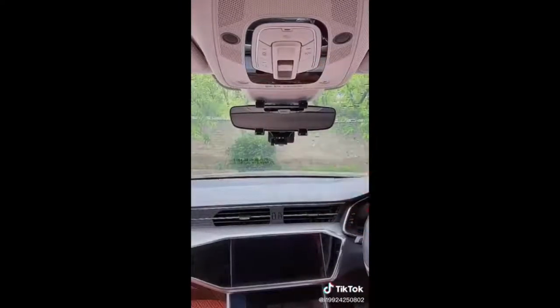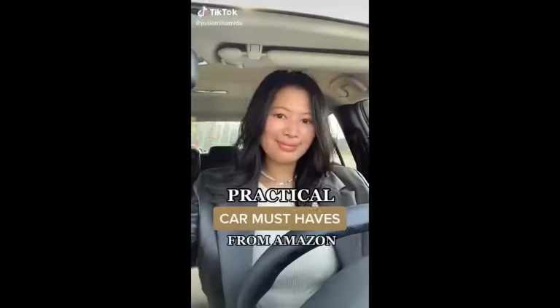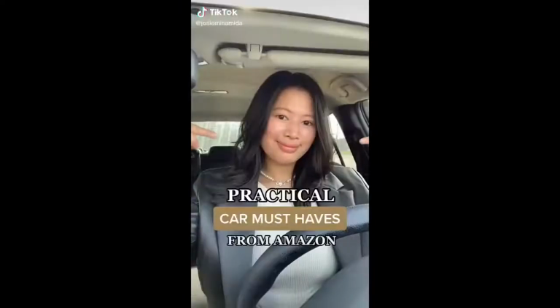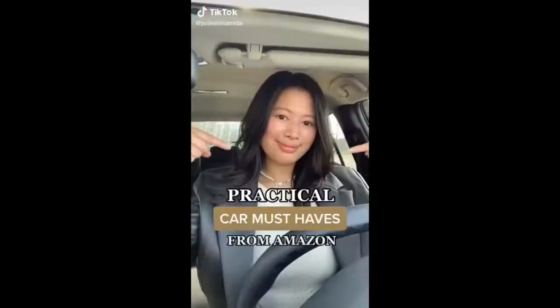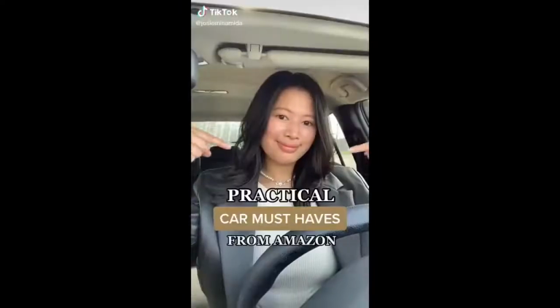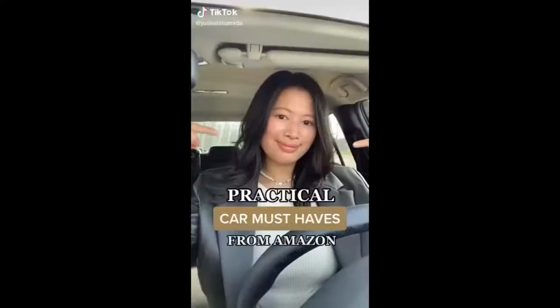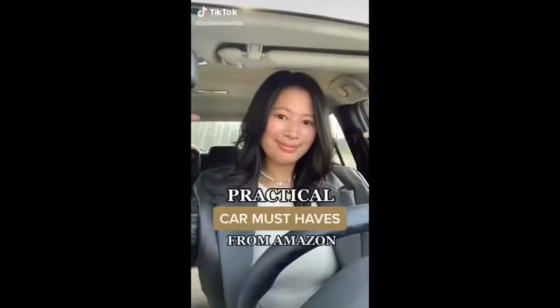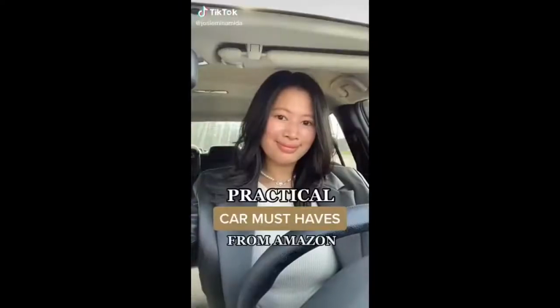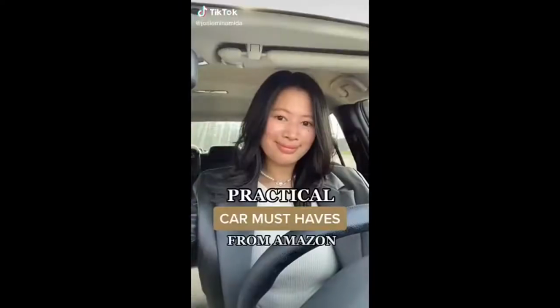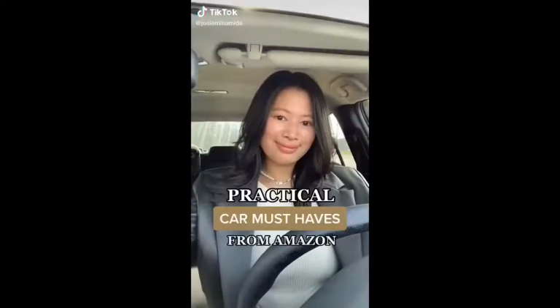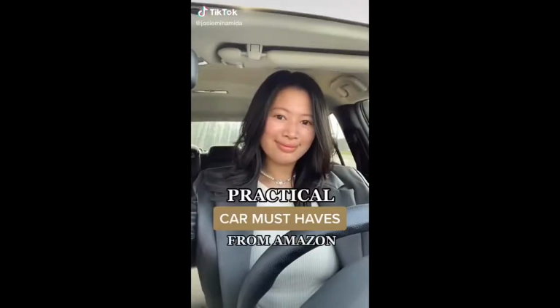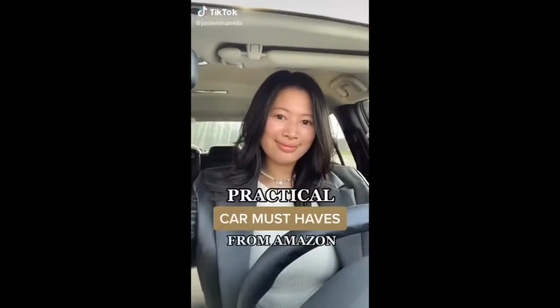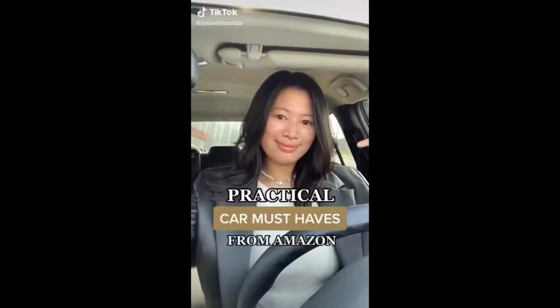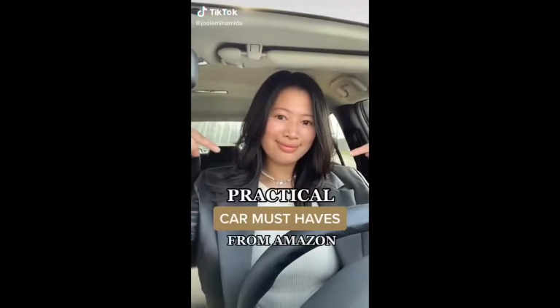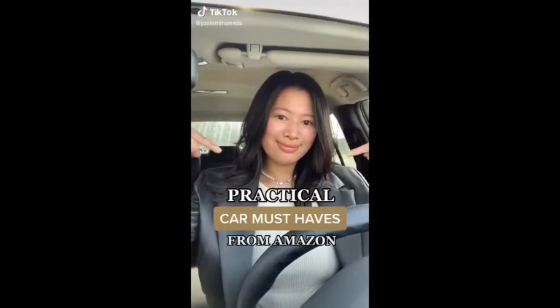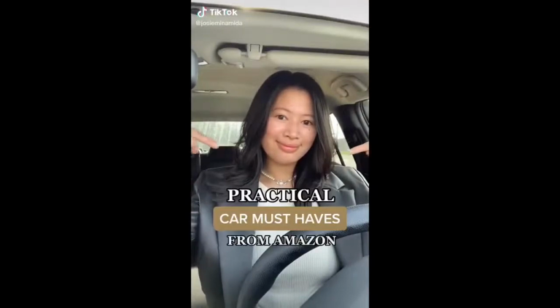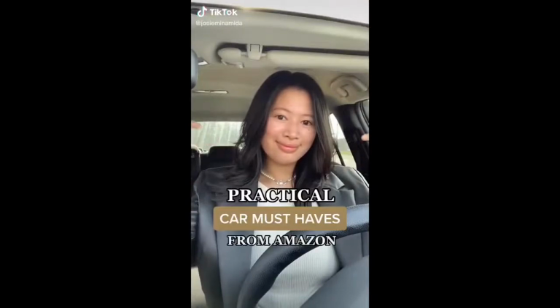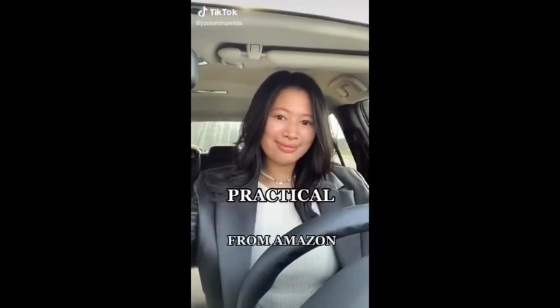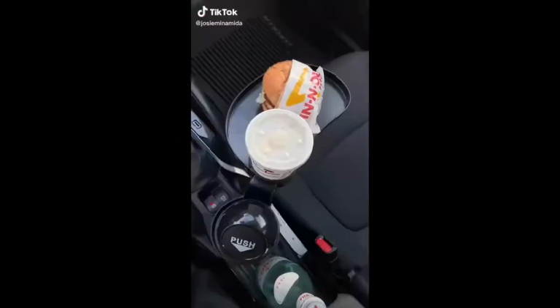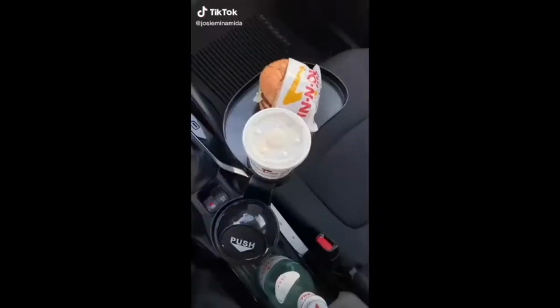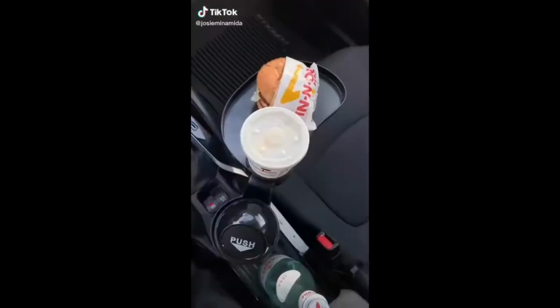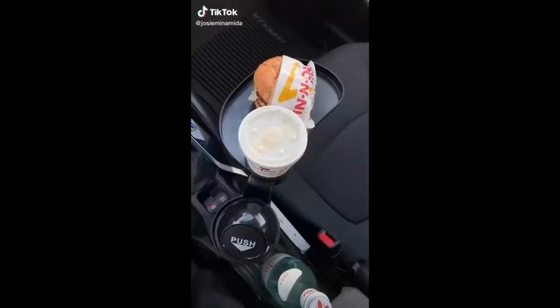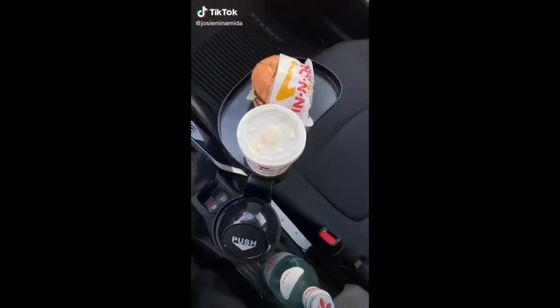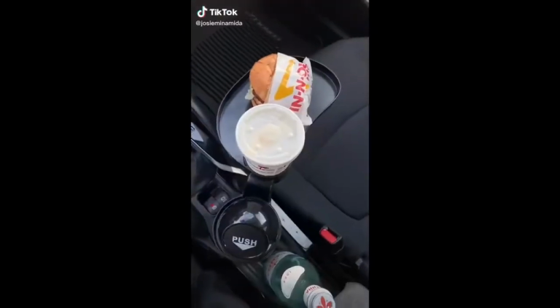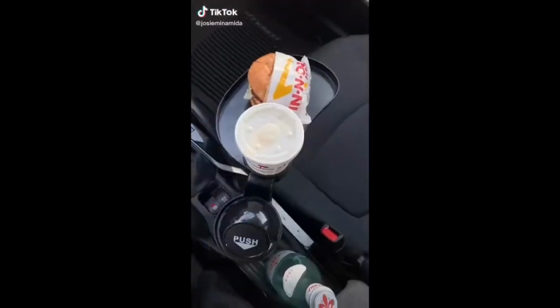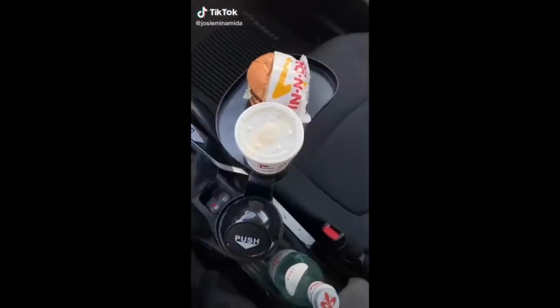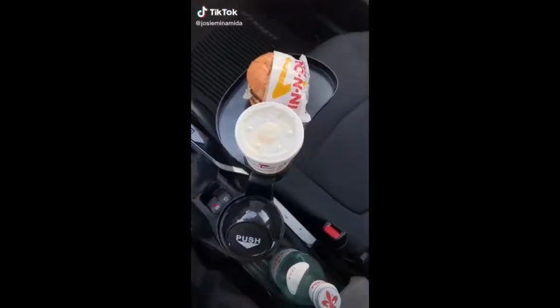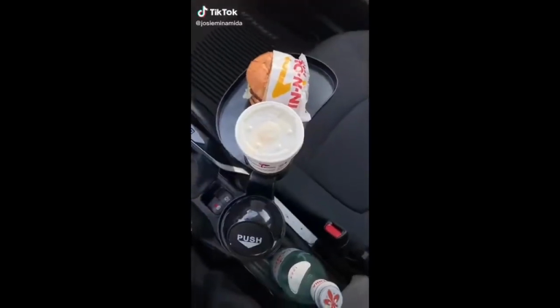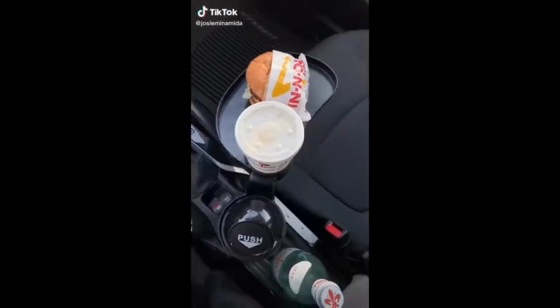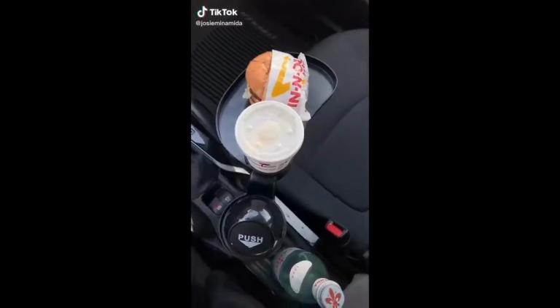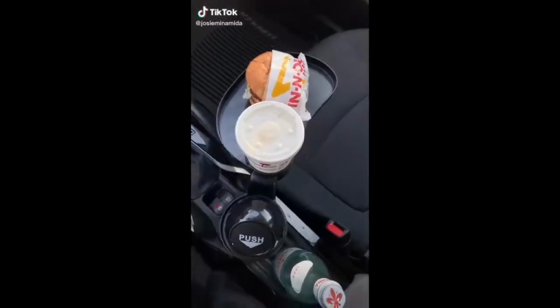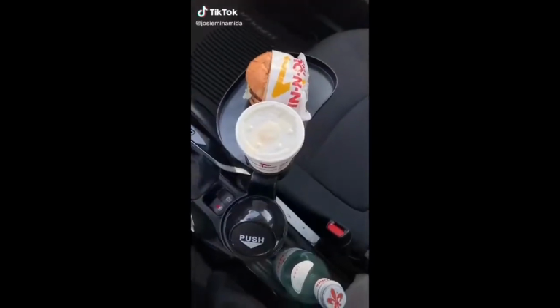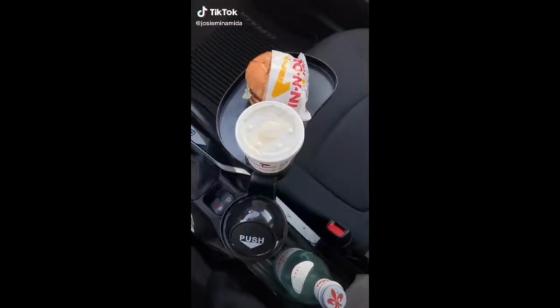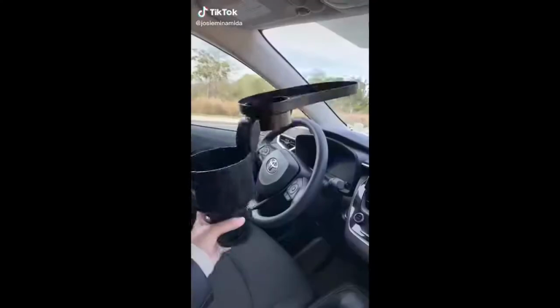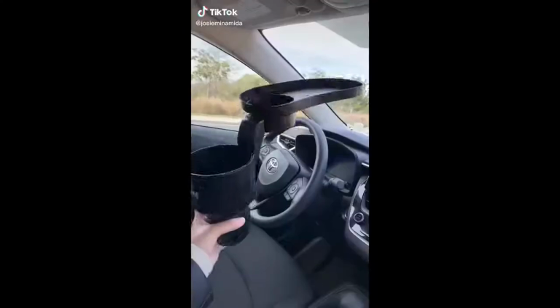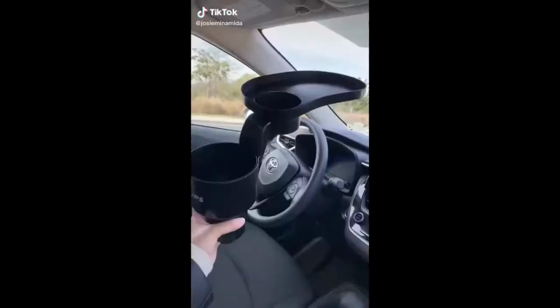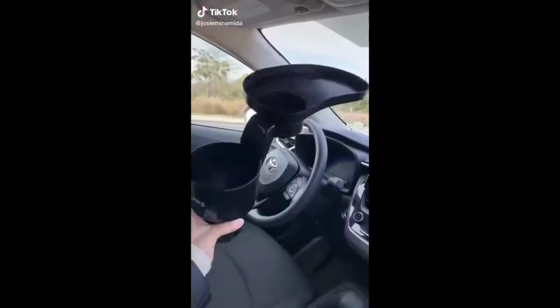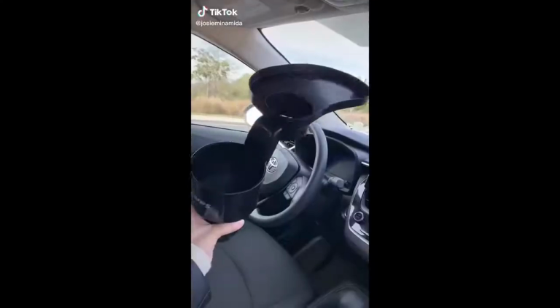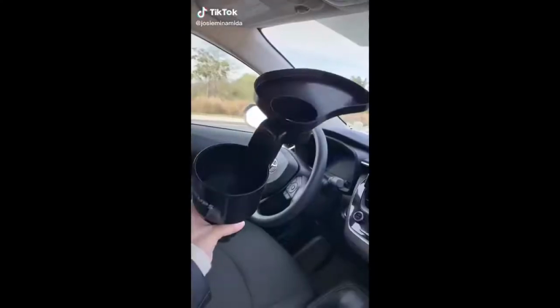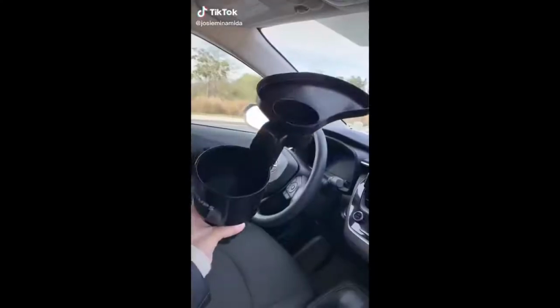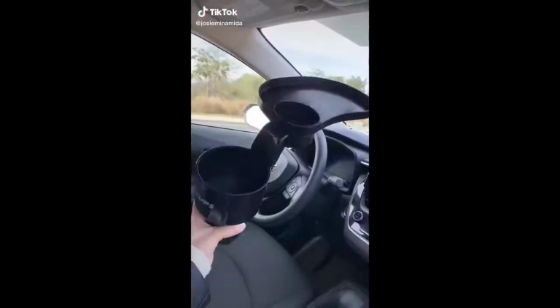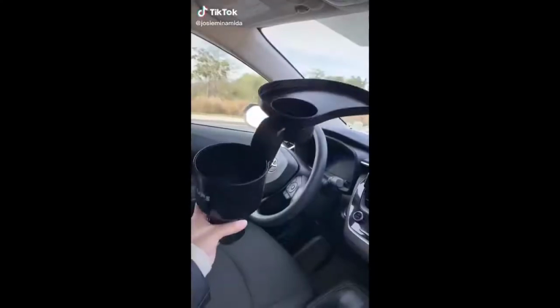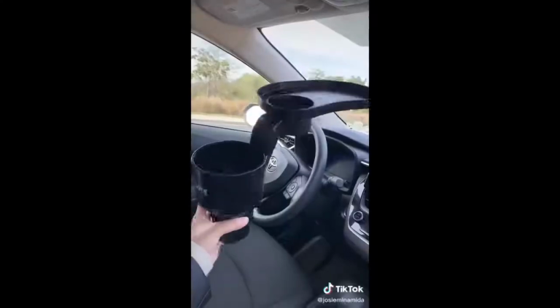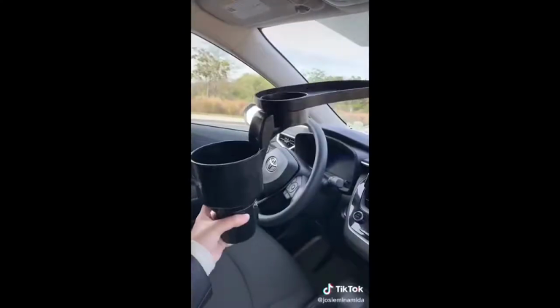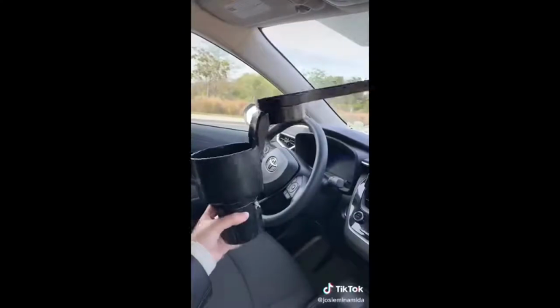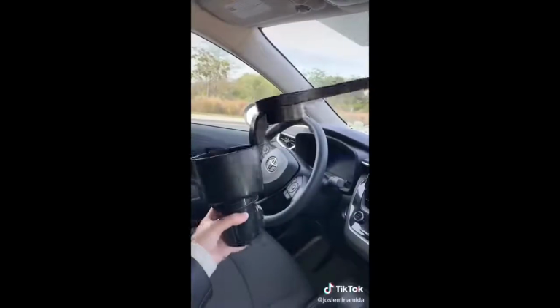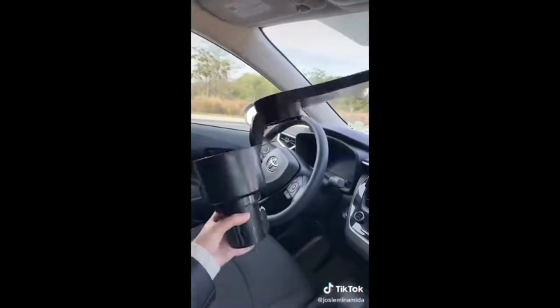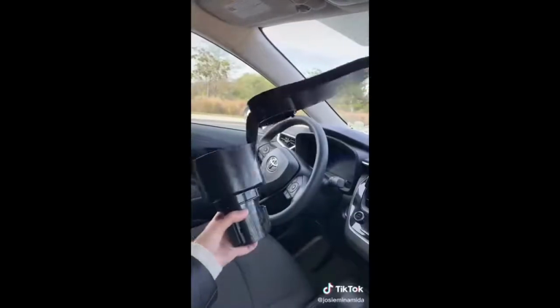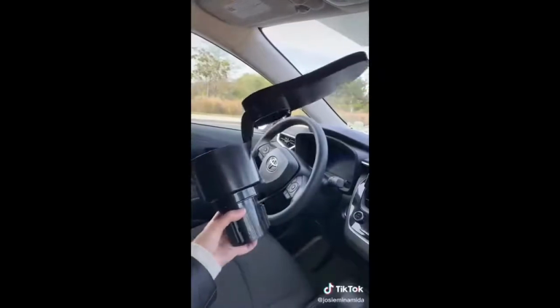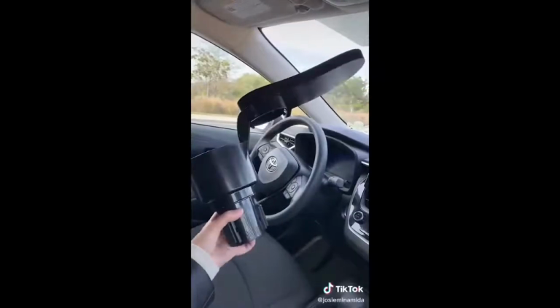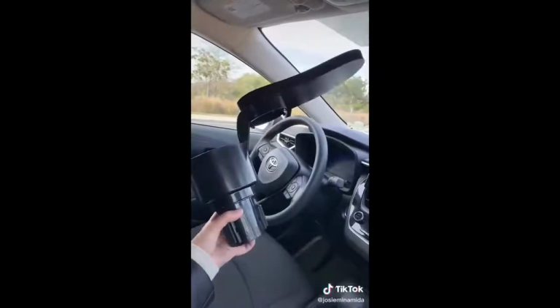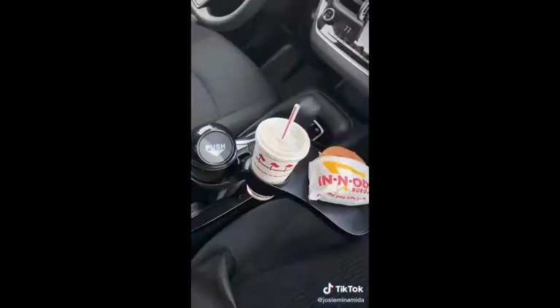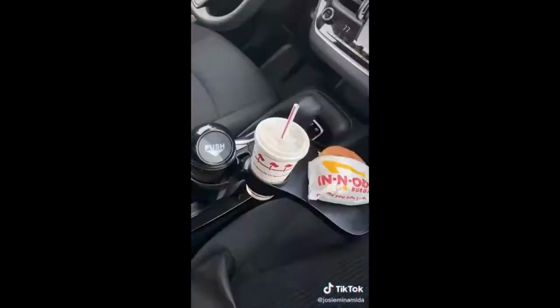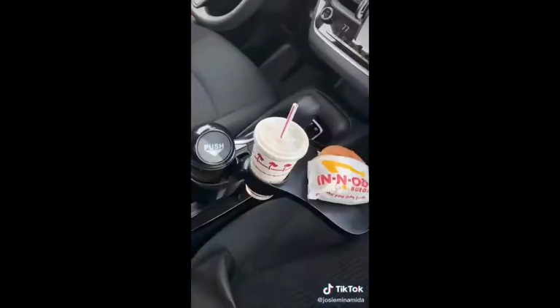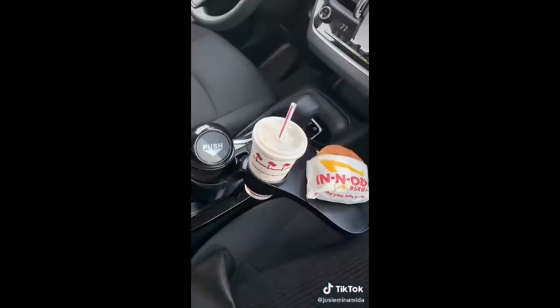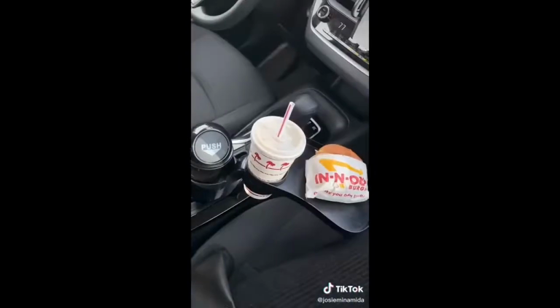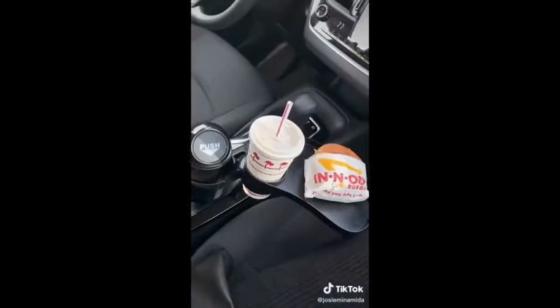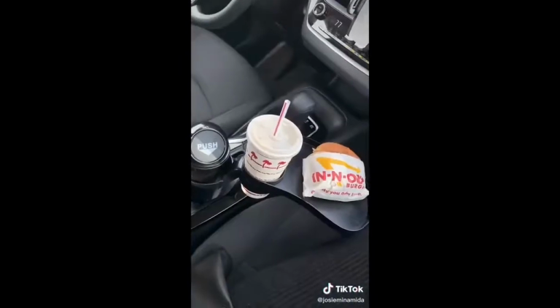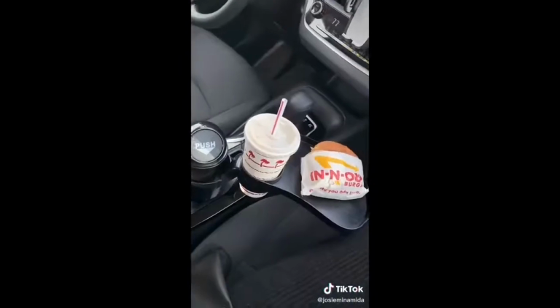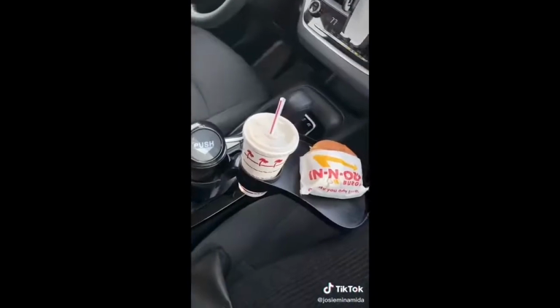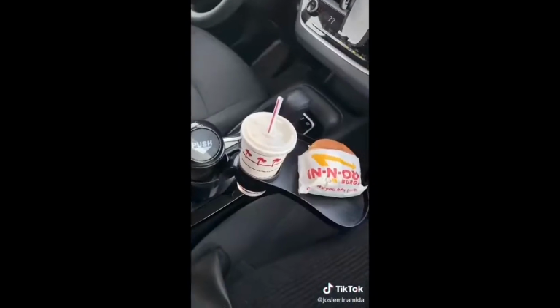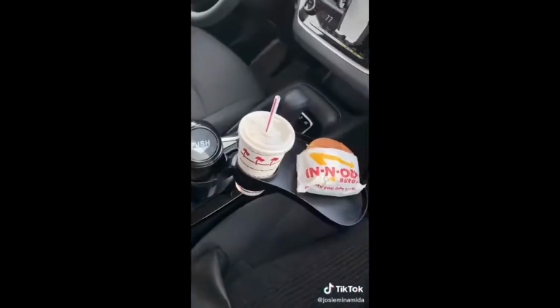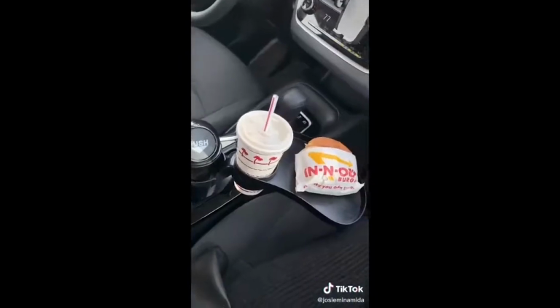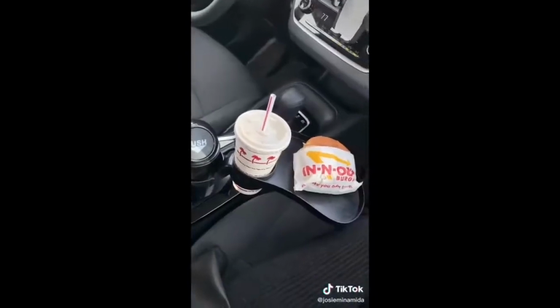These are my practical car must-haves, Part Two. Here is a cup holder passenger tray — your passenger can eat beside you and you won't lose a cup holder space.